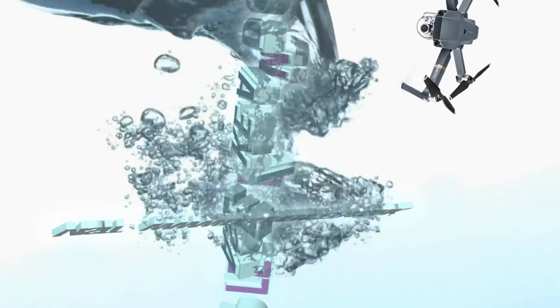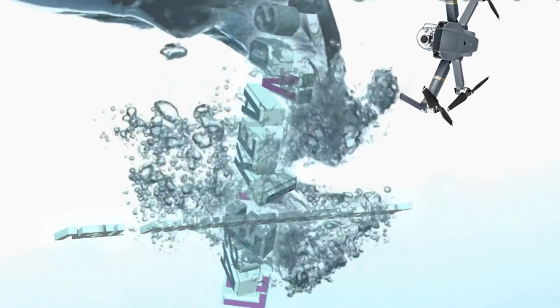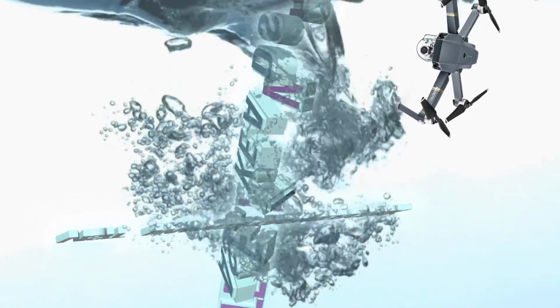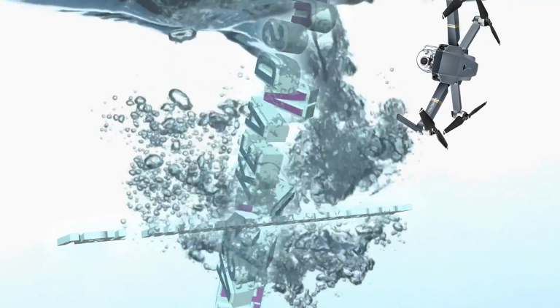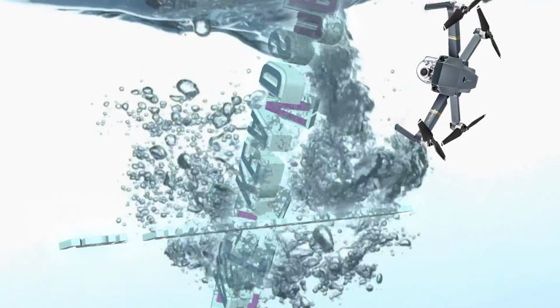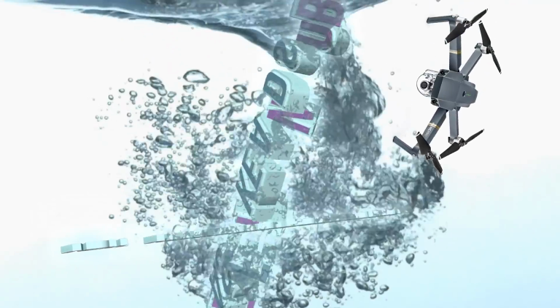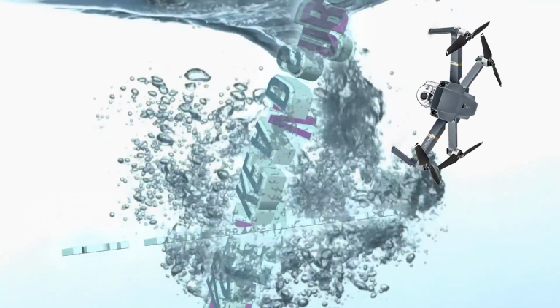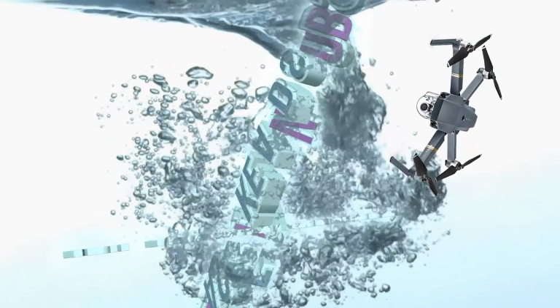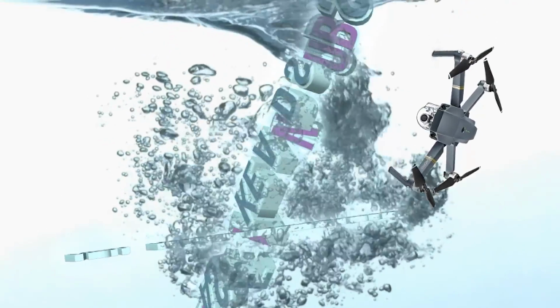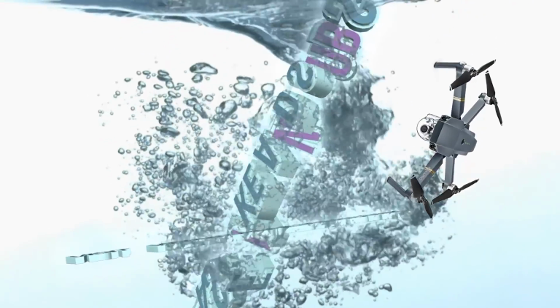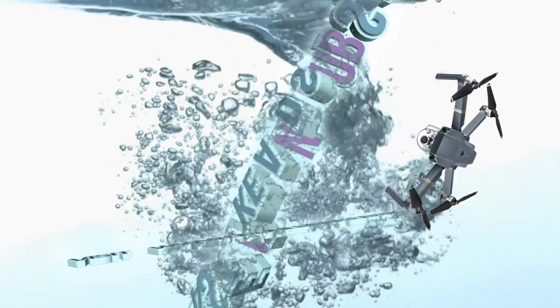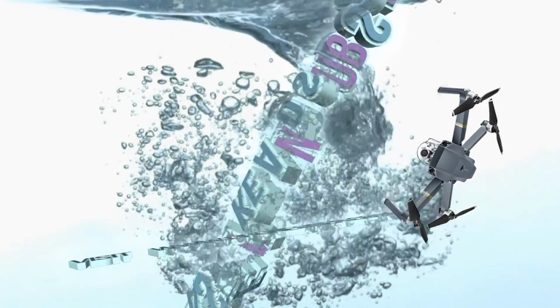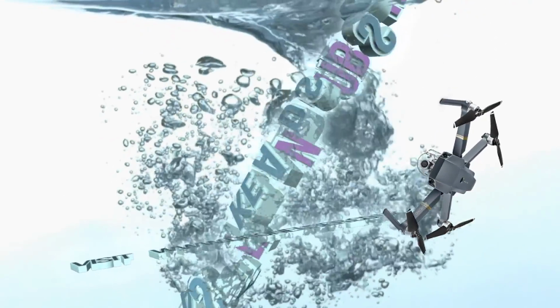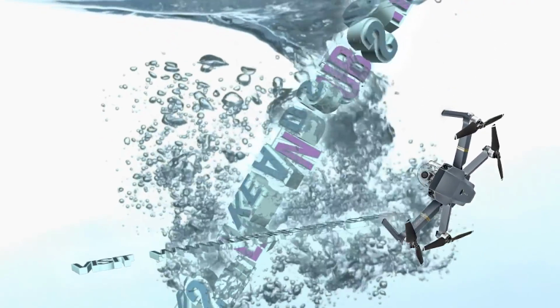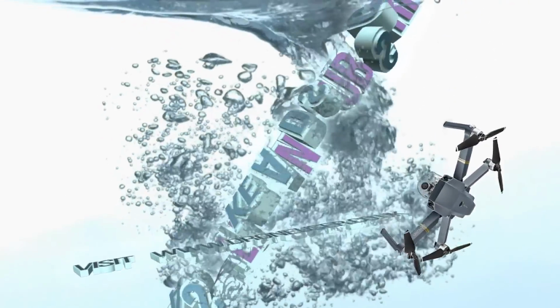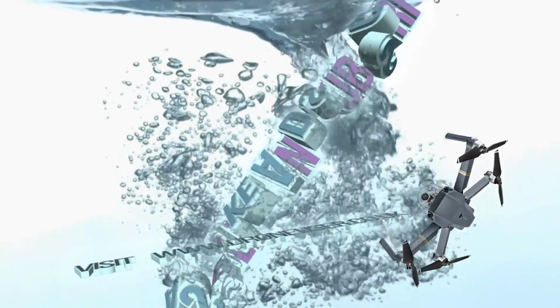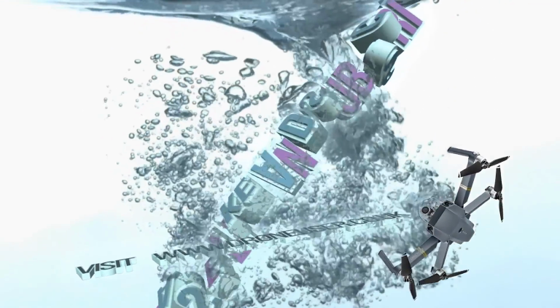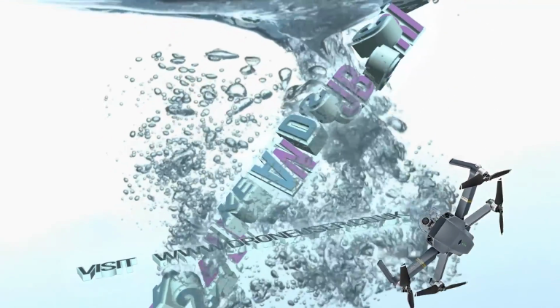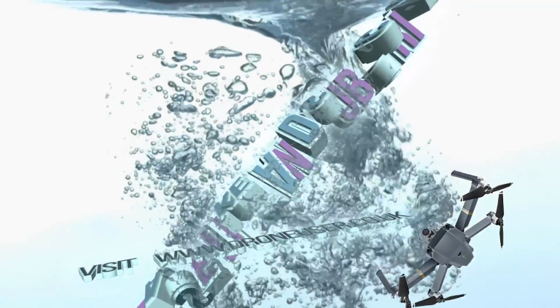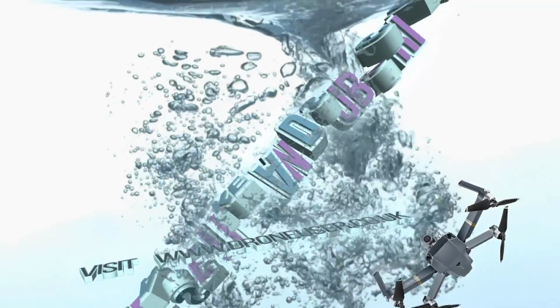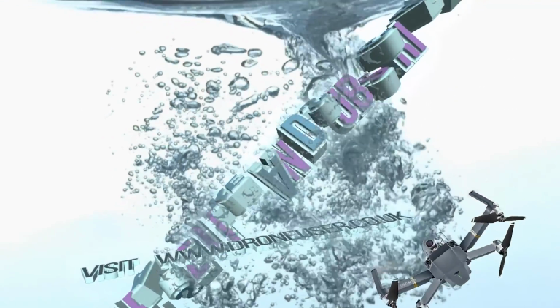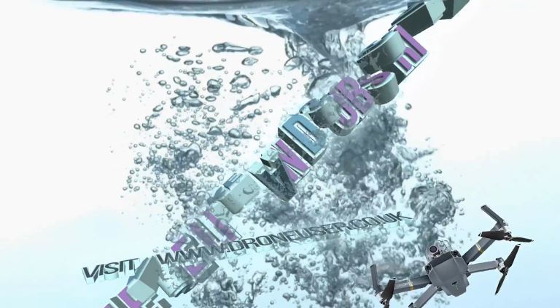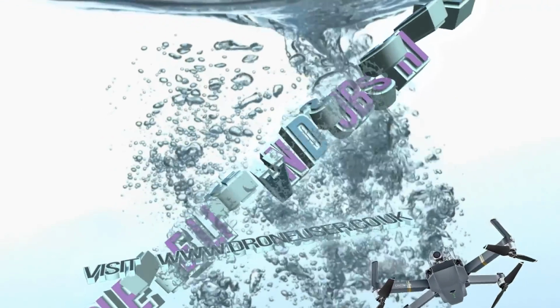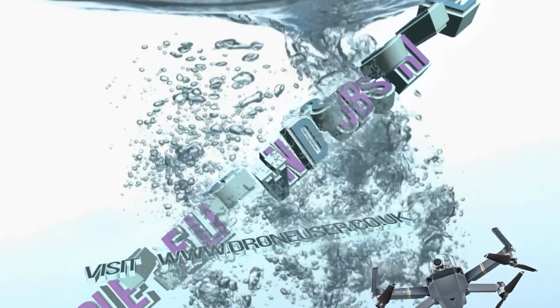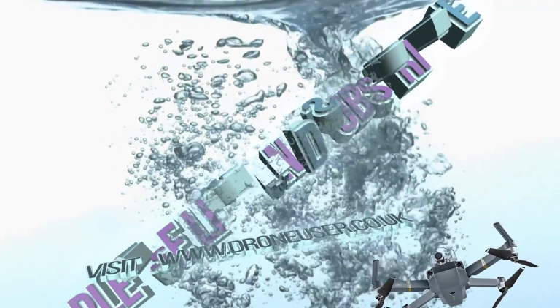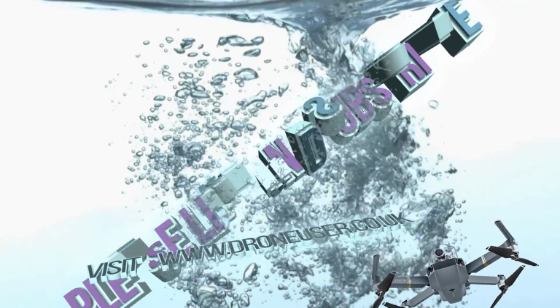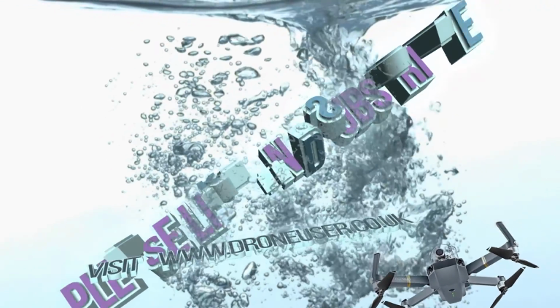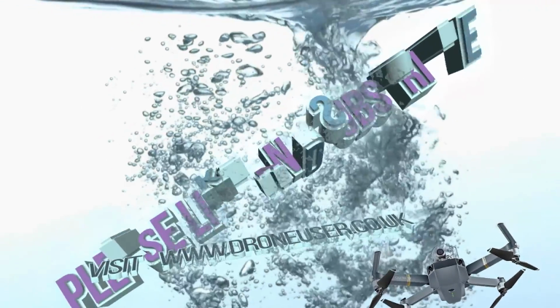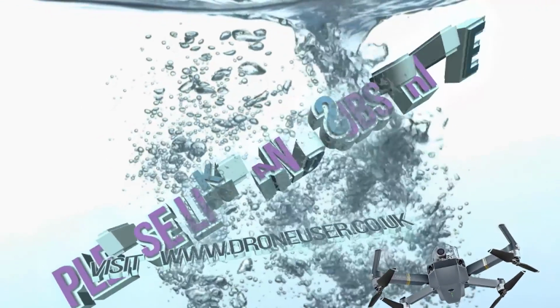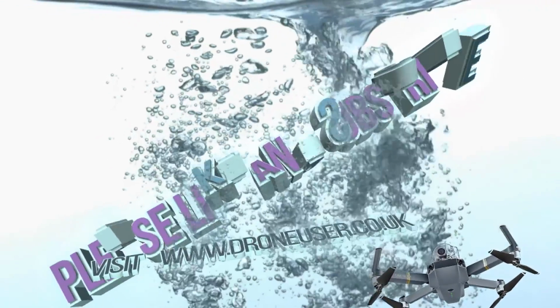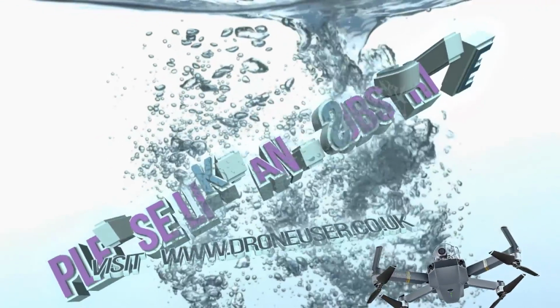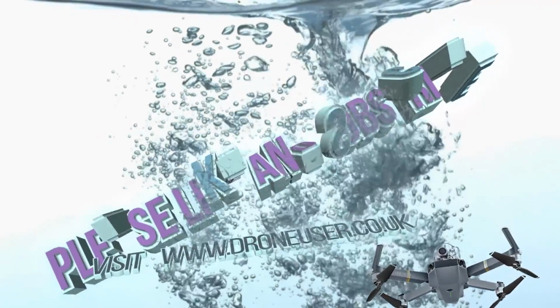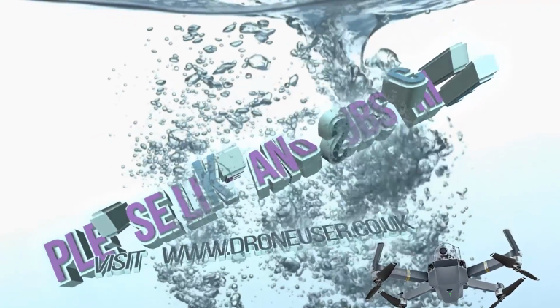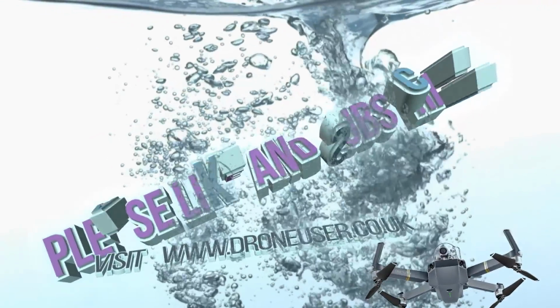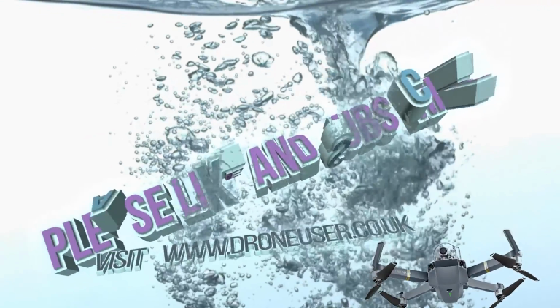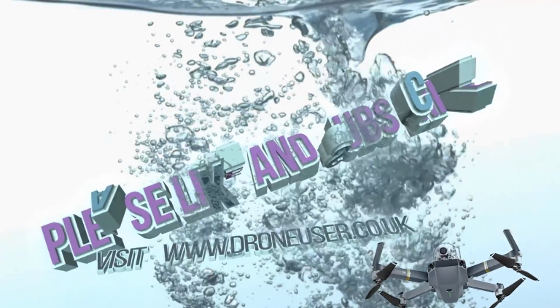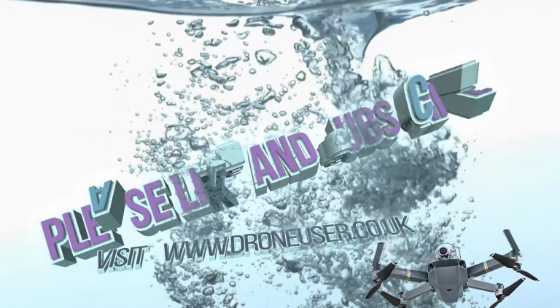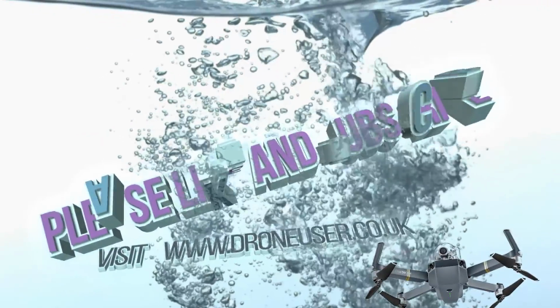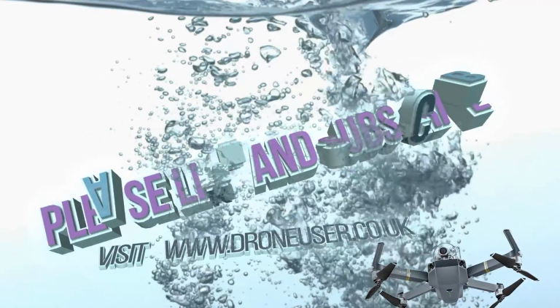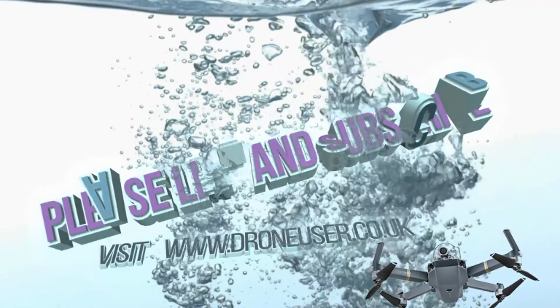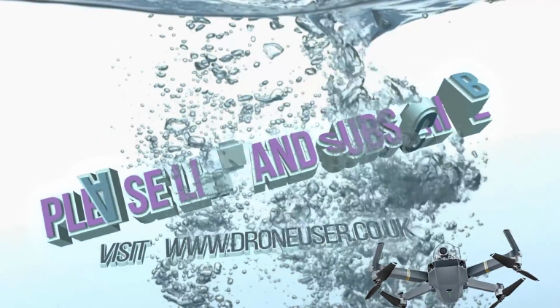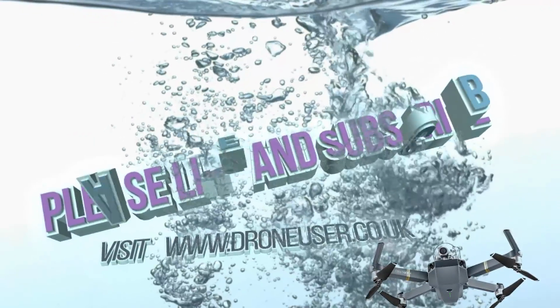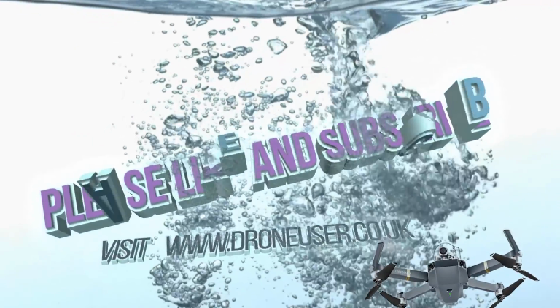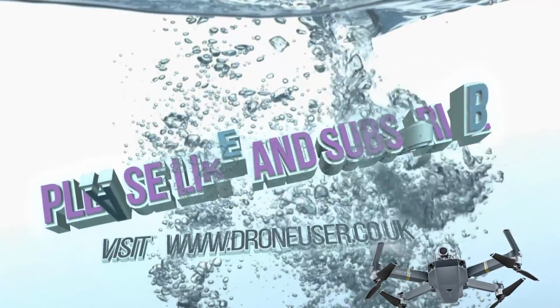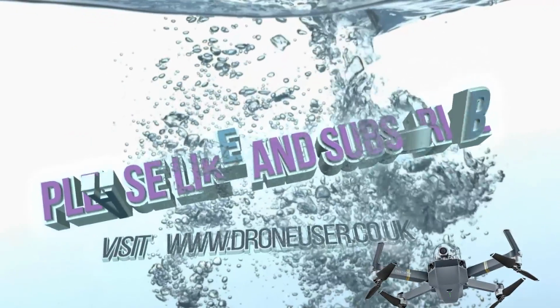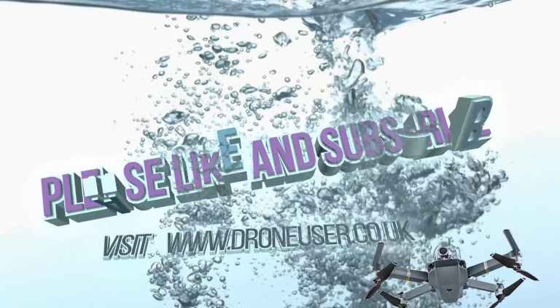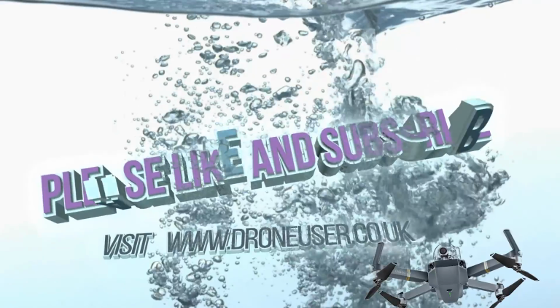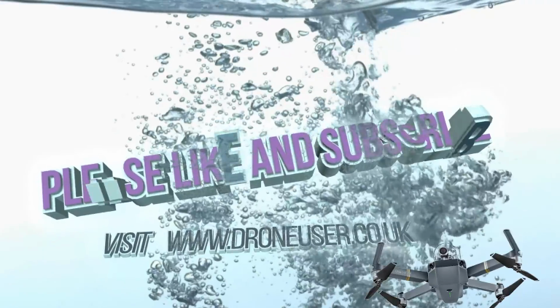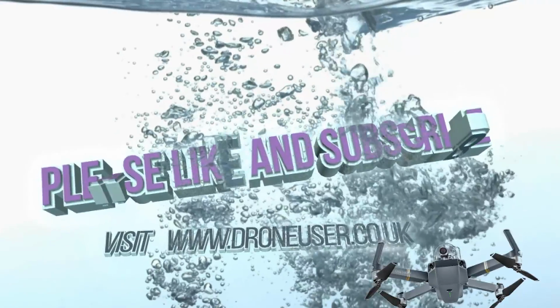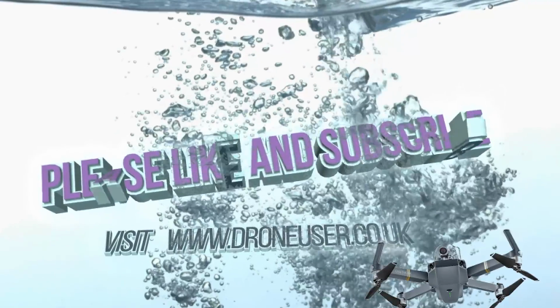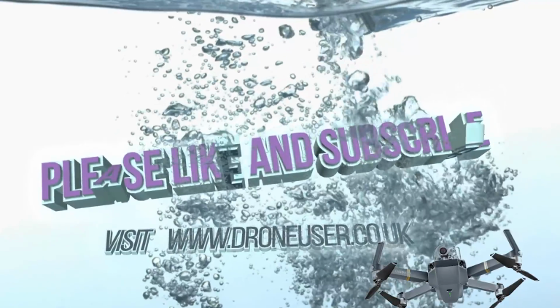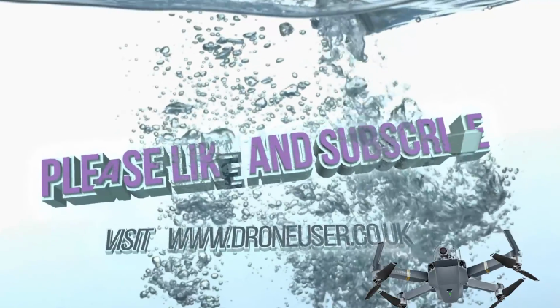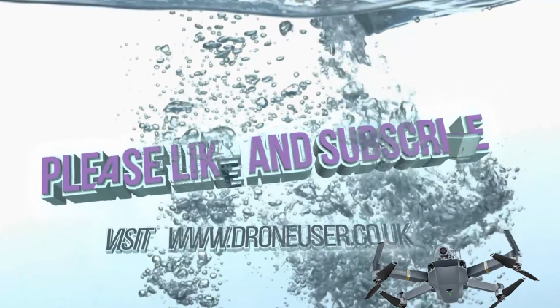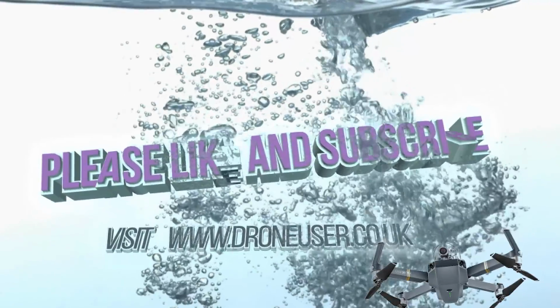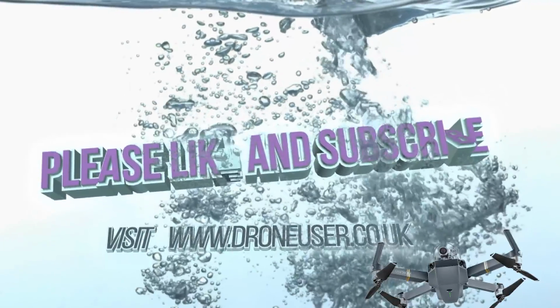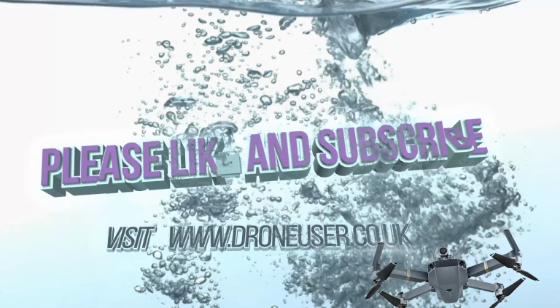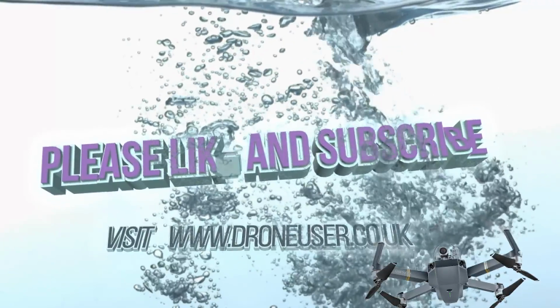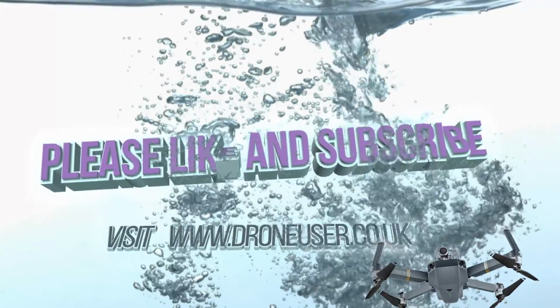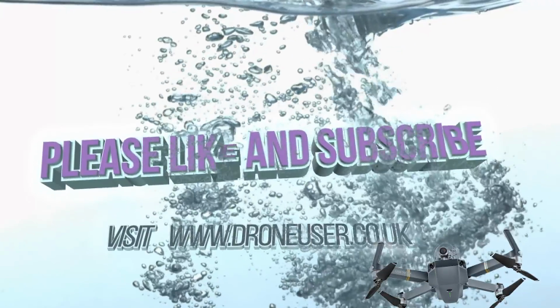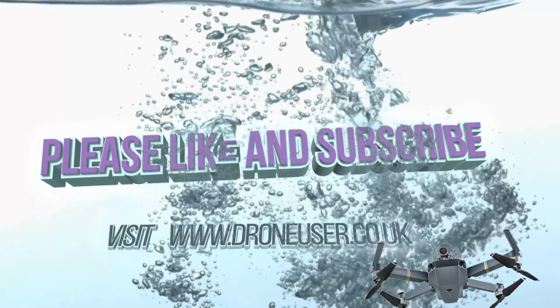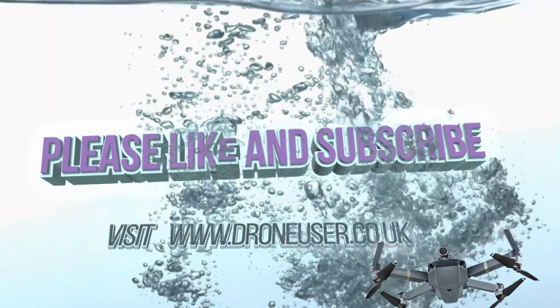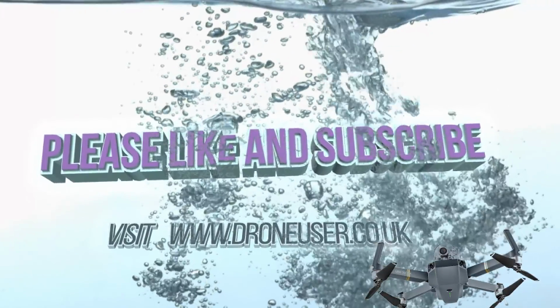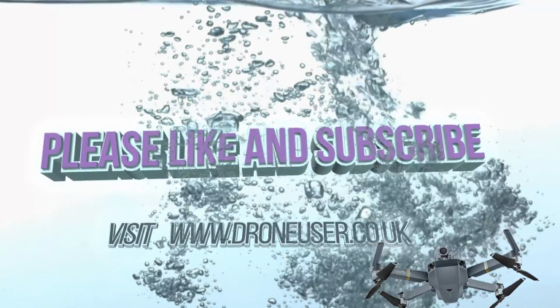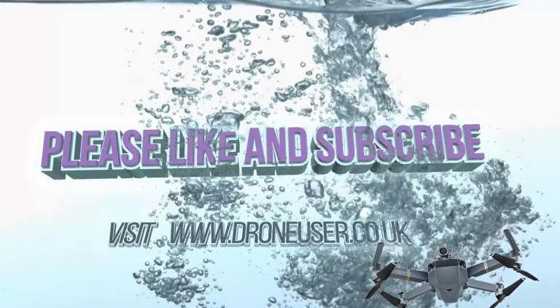Don't fly your drone over water — don't, don't, don't. Just don't. Dot com.